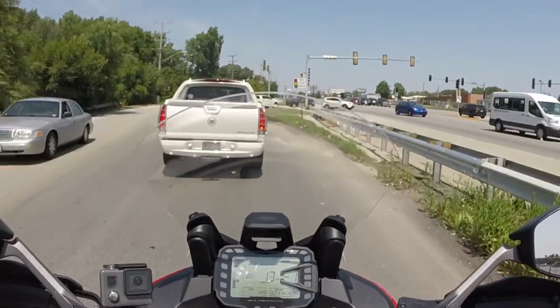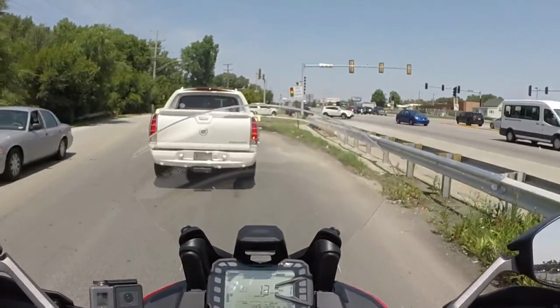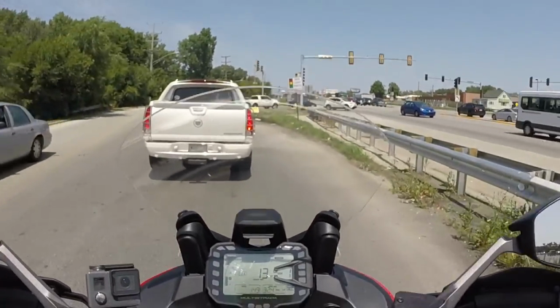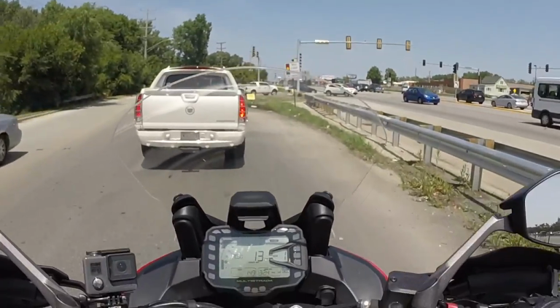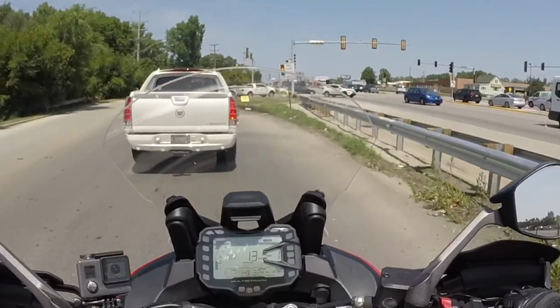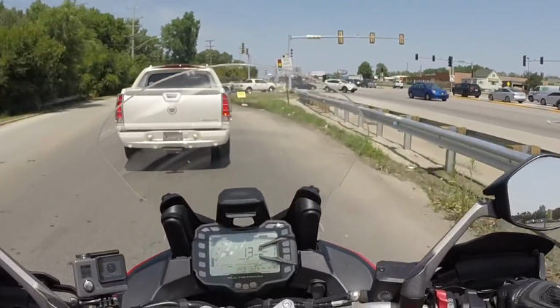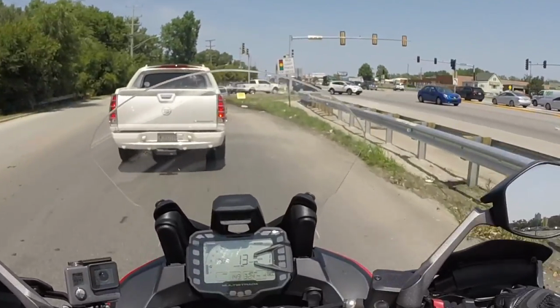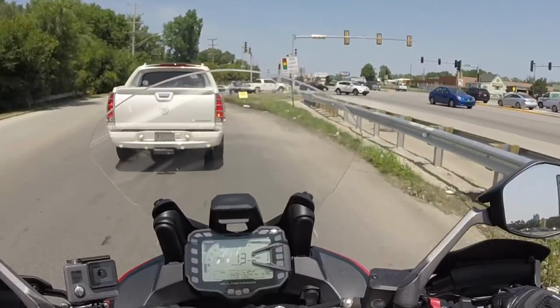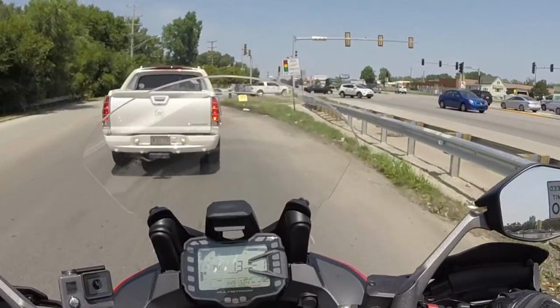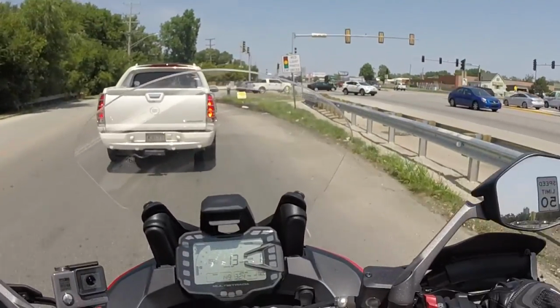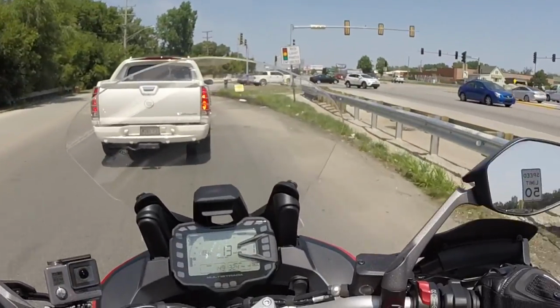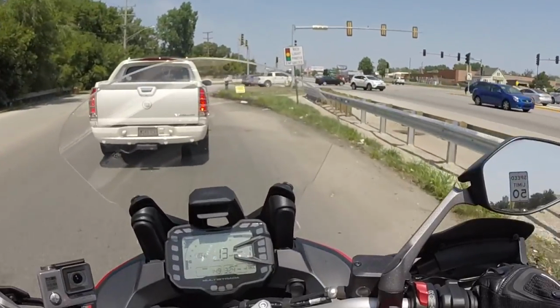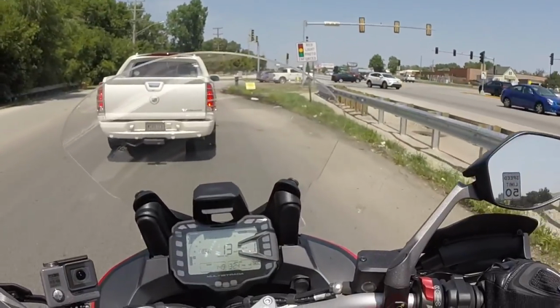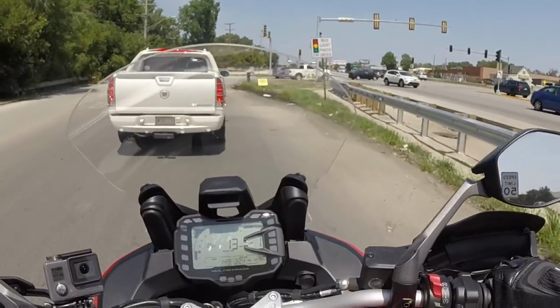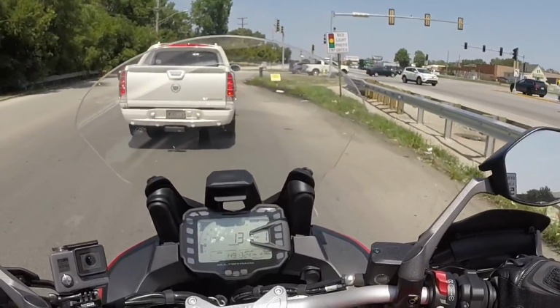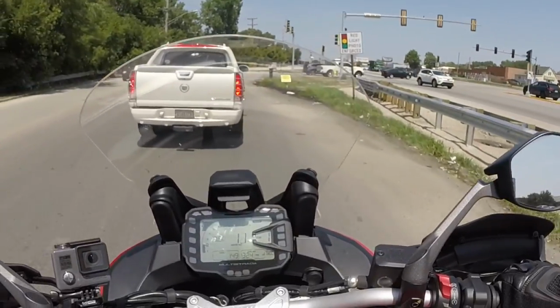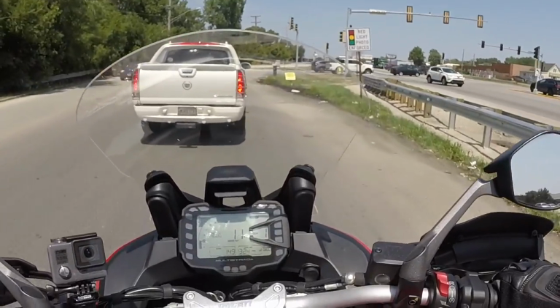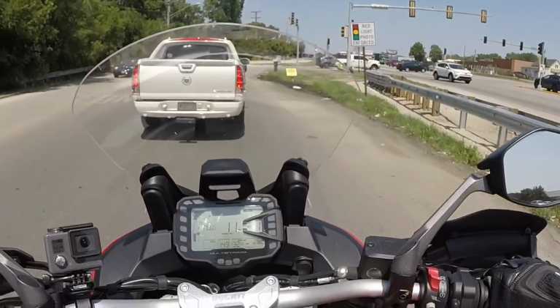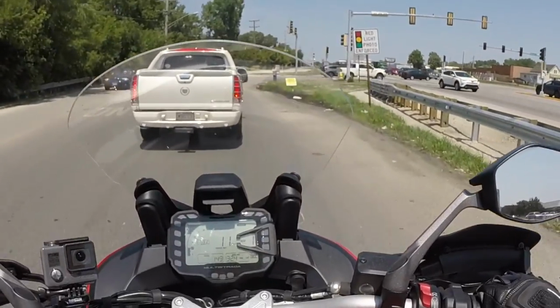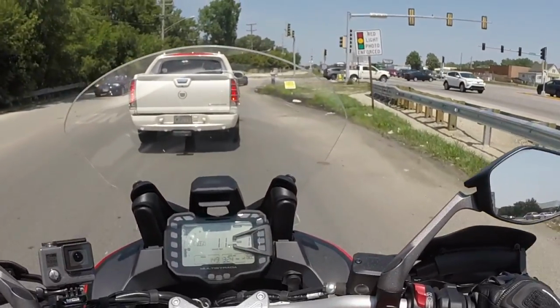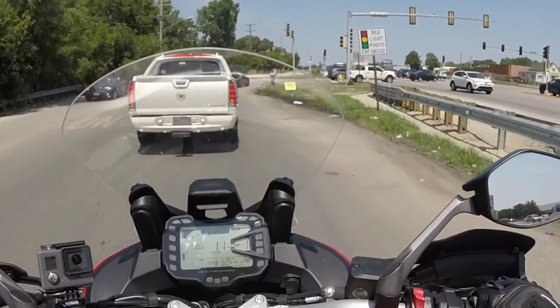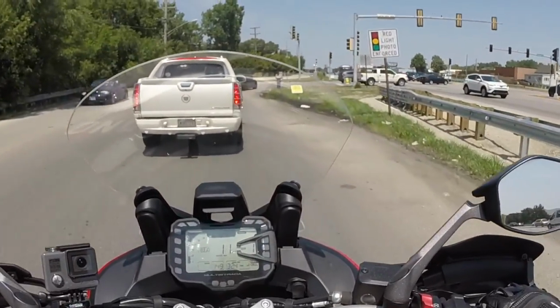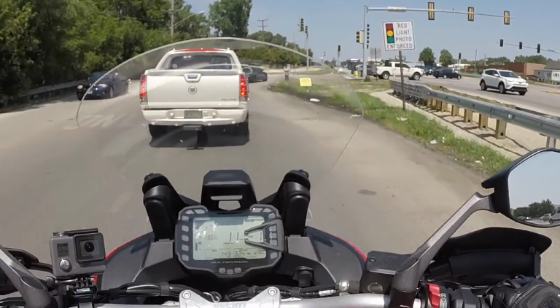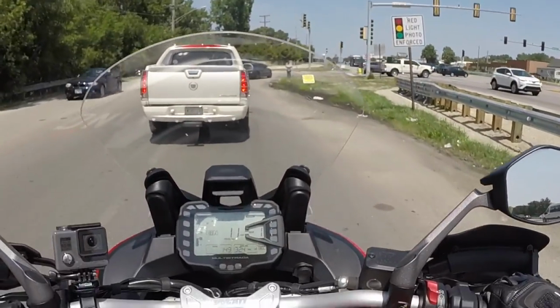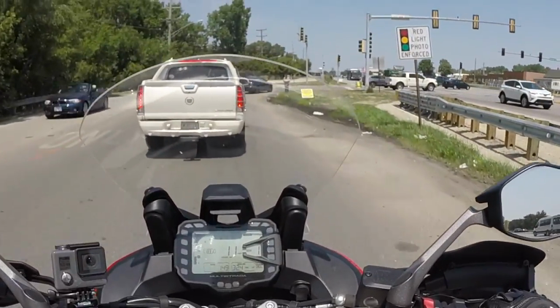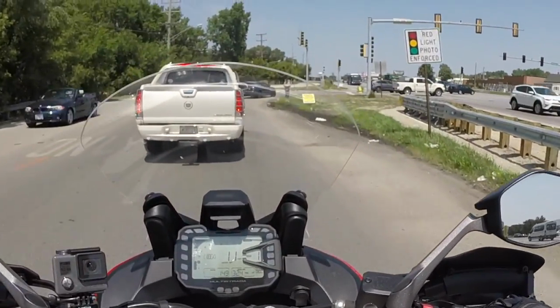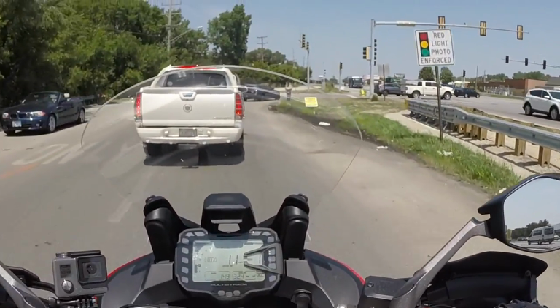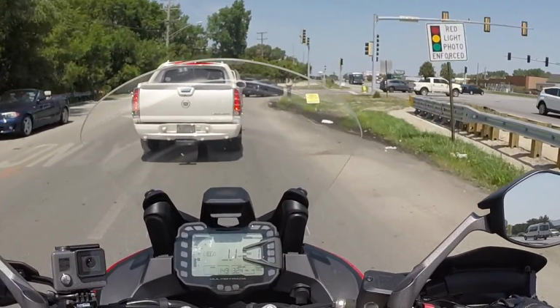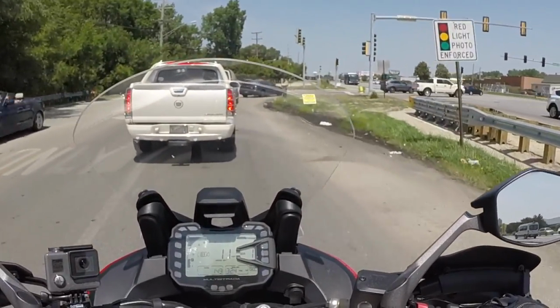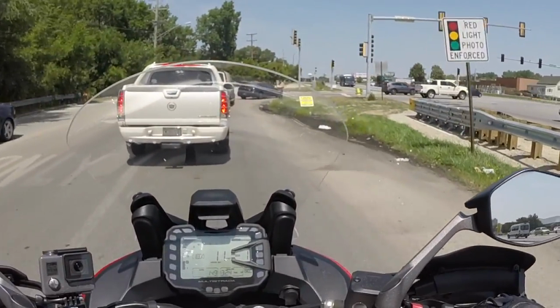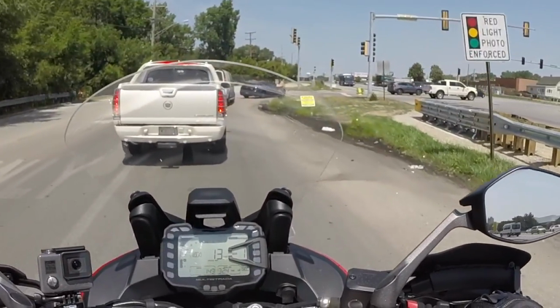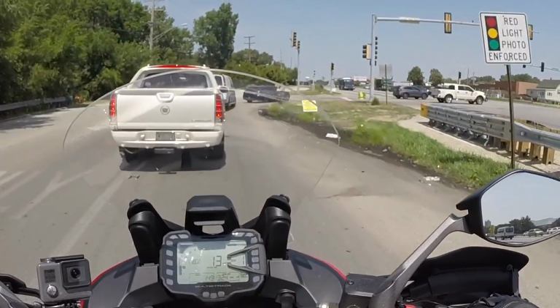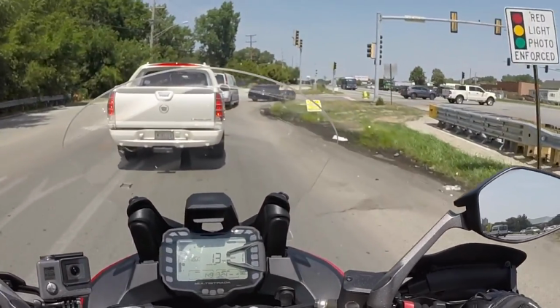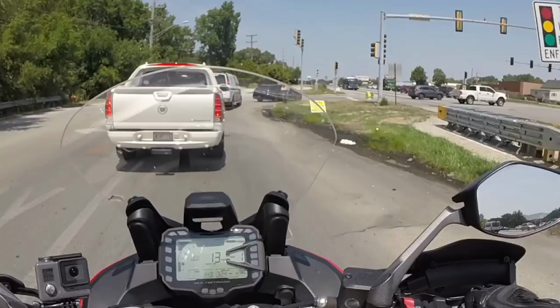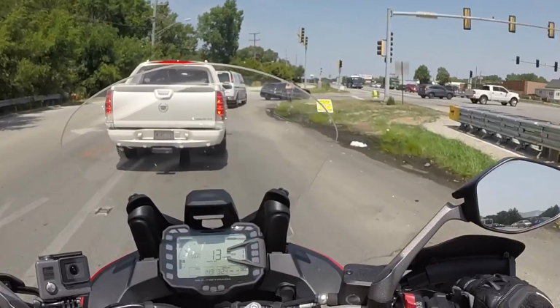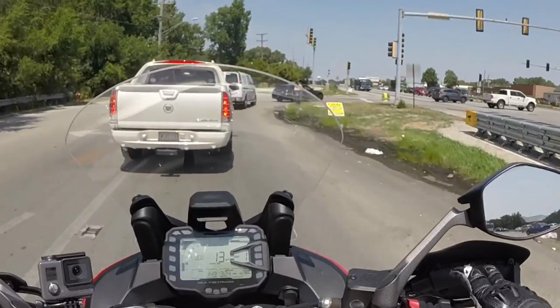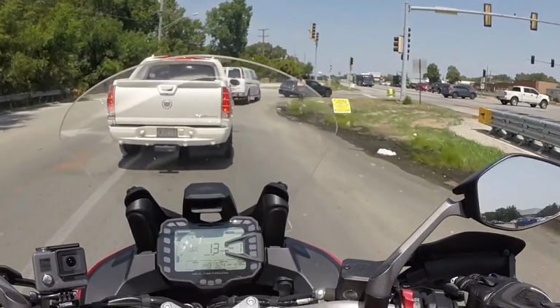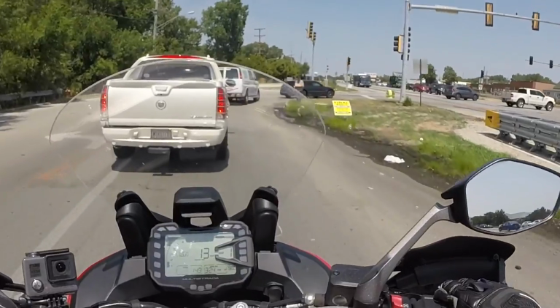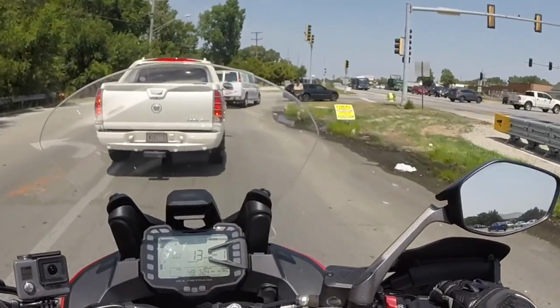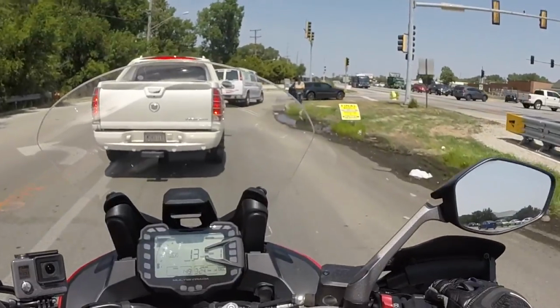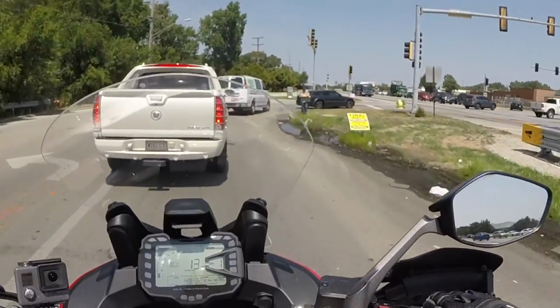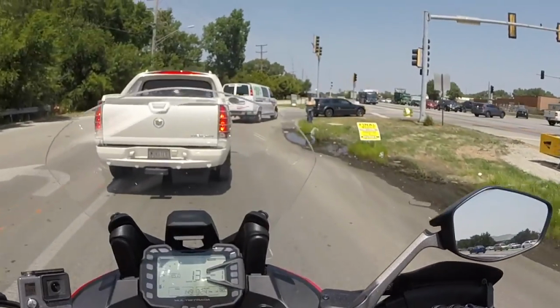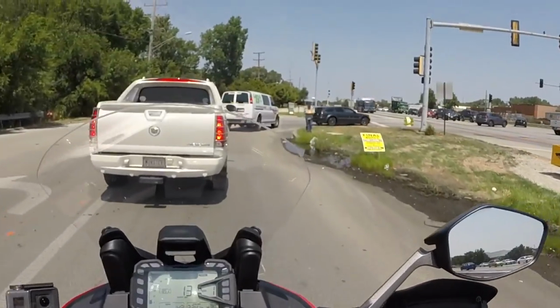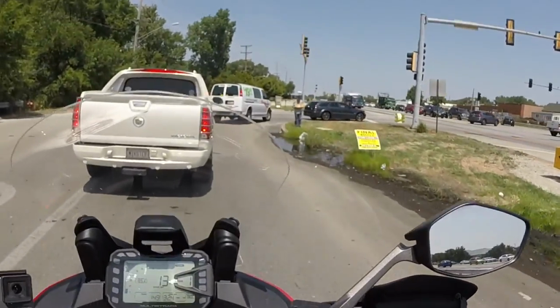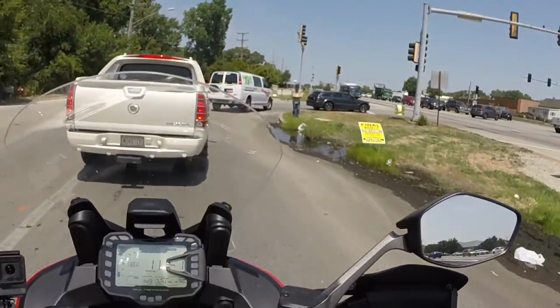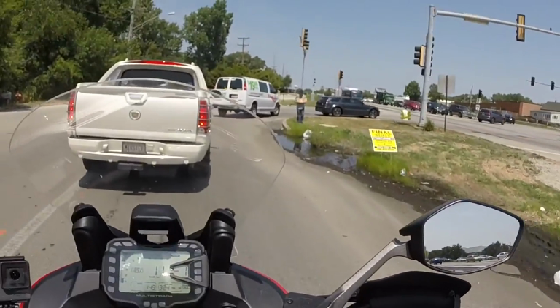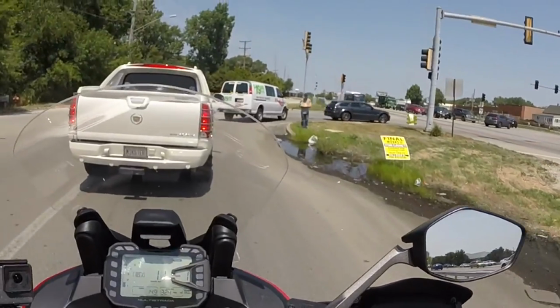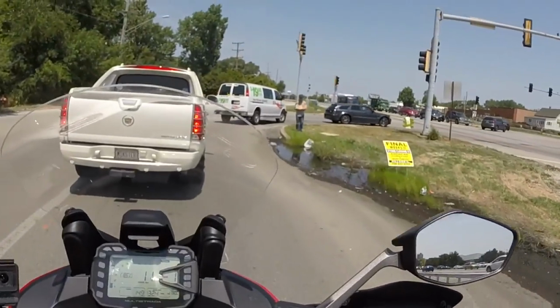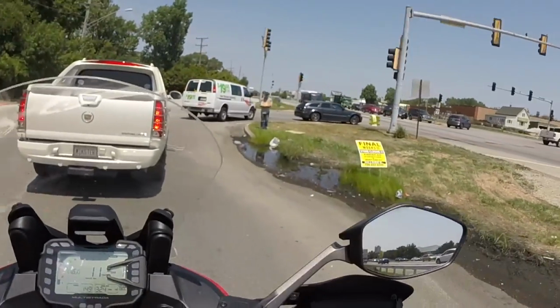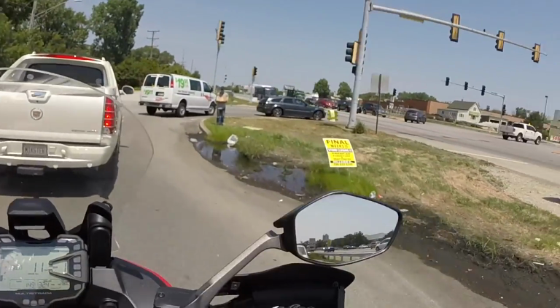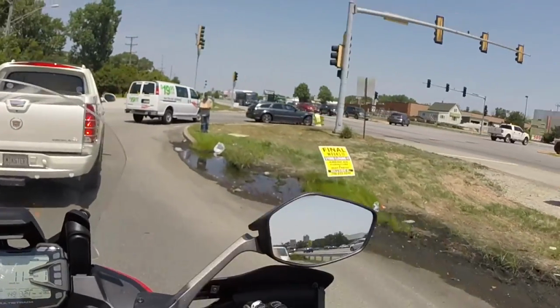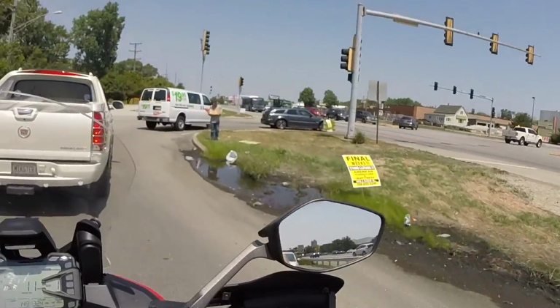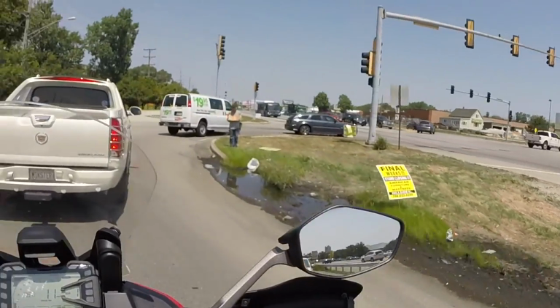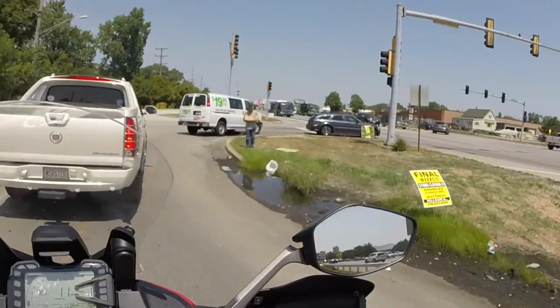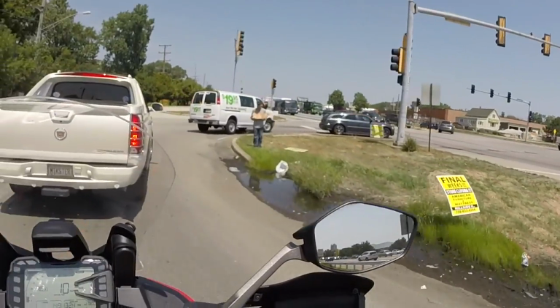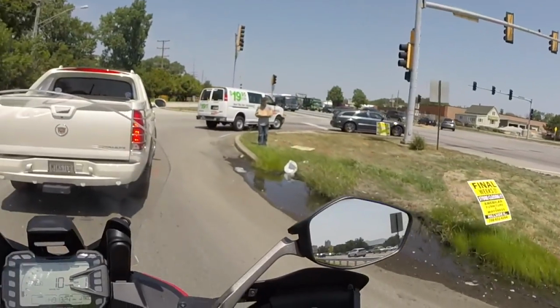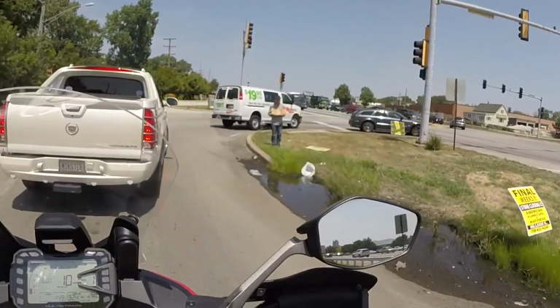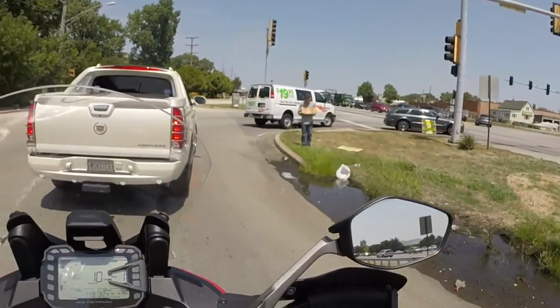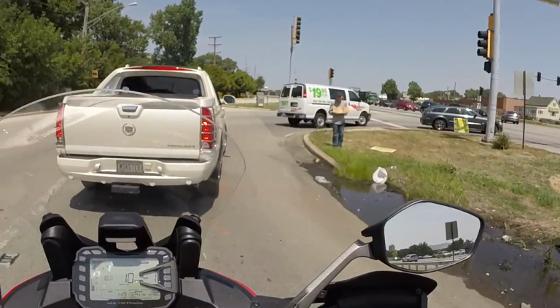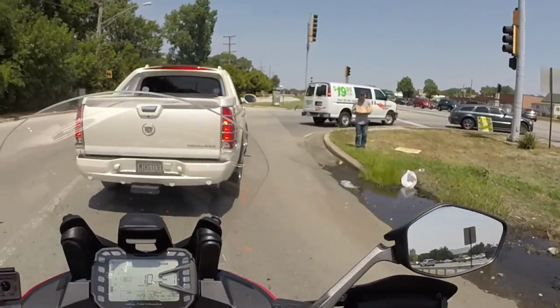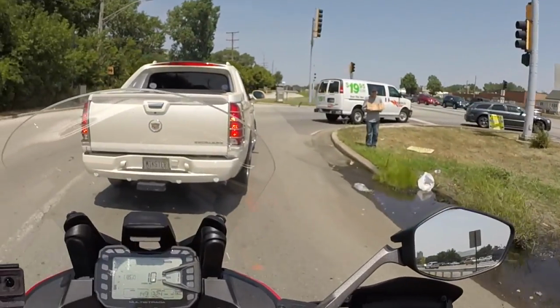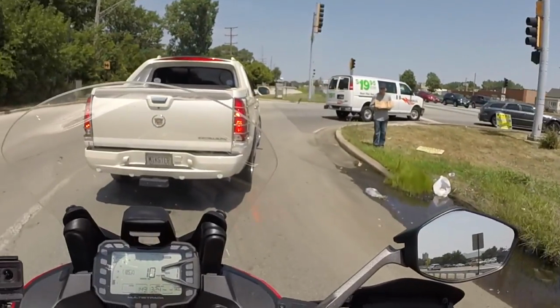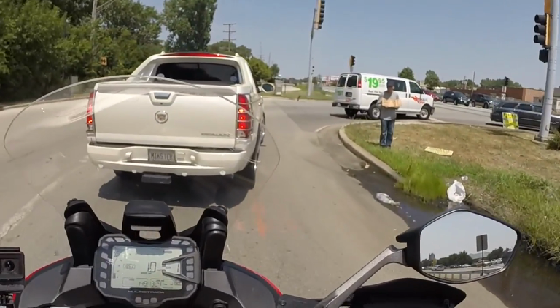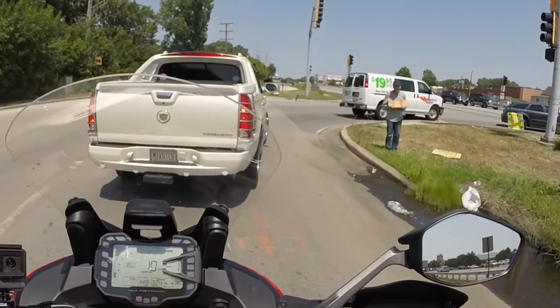This has the 937cc engine — same as in my bike. No reason the clutch pull shouldn't be easy.